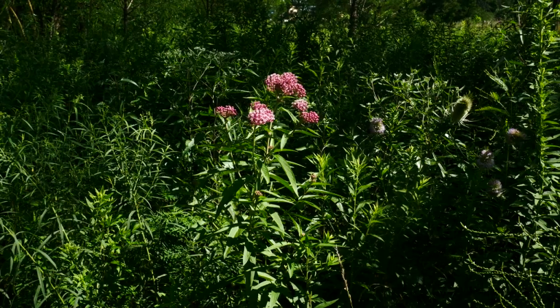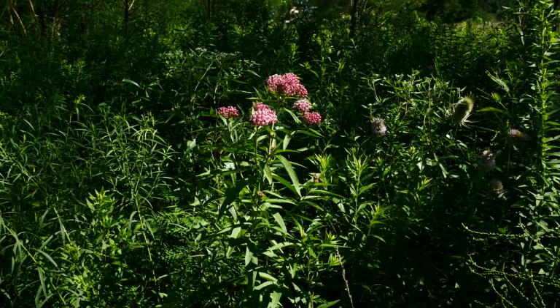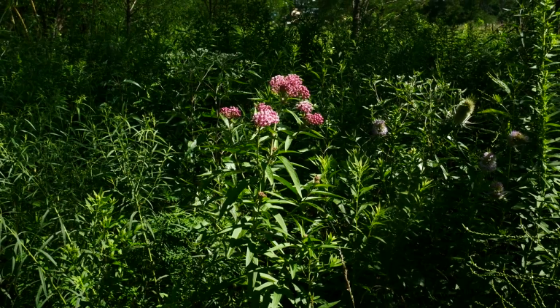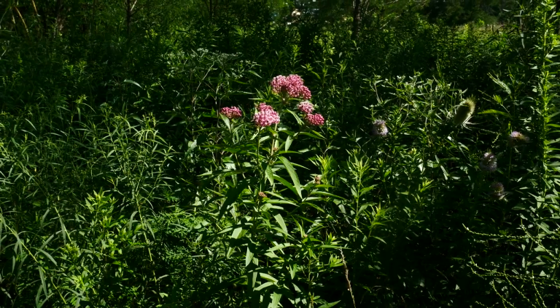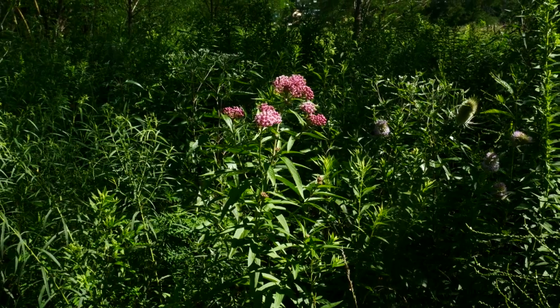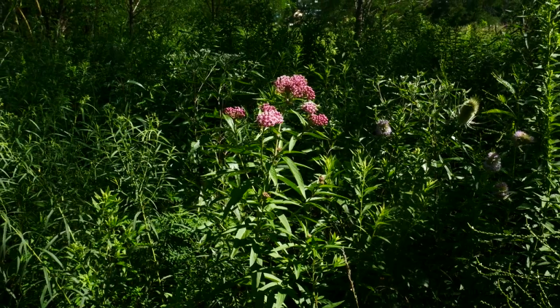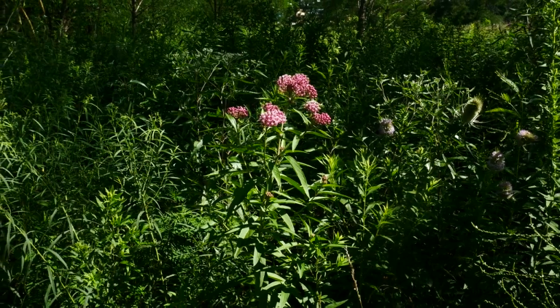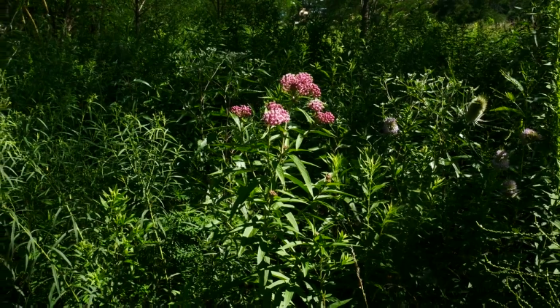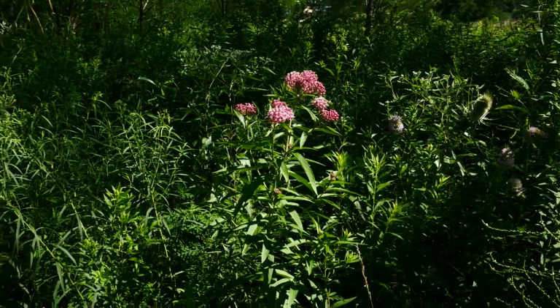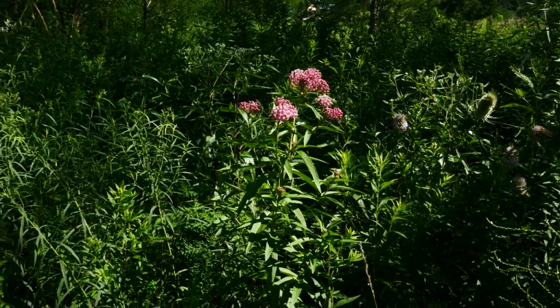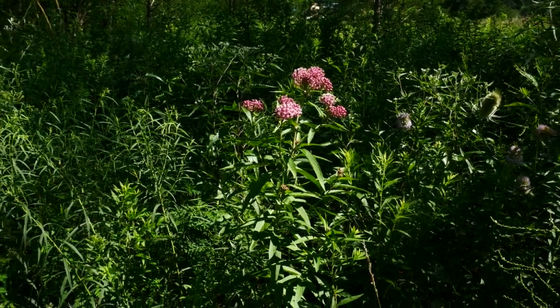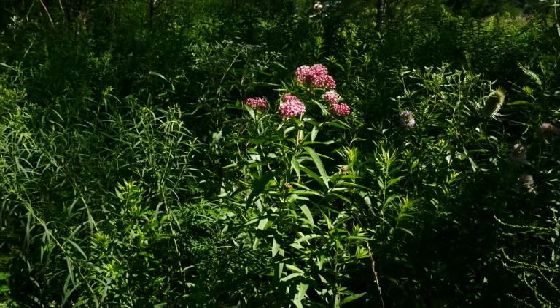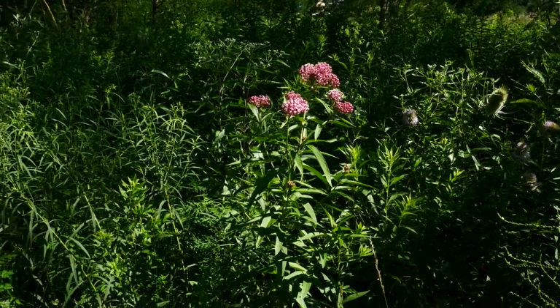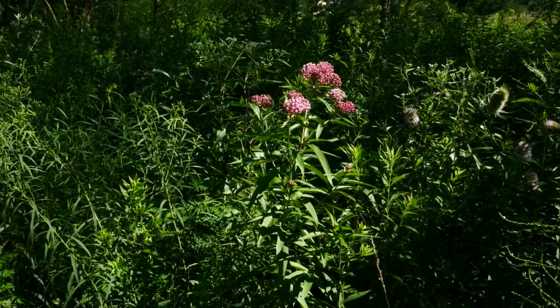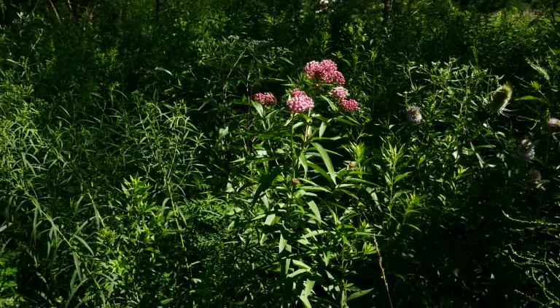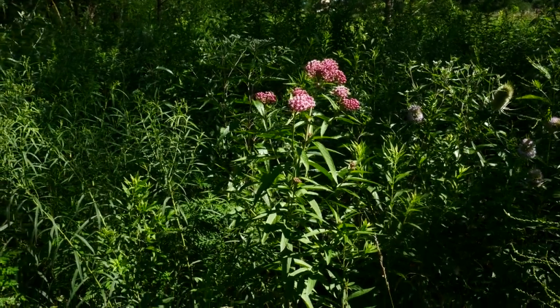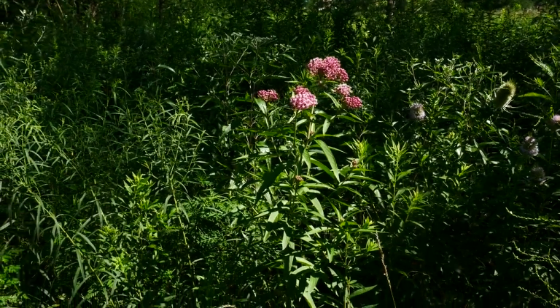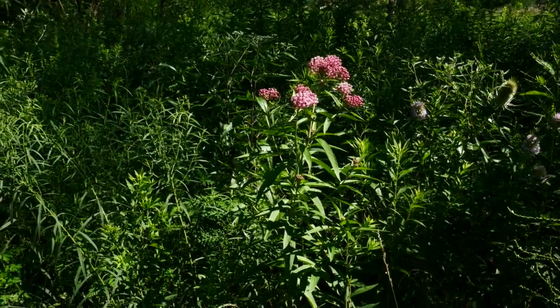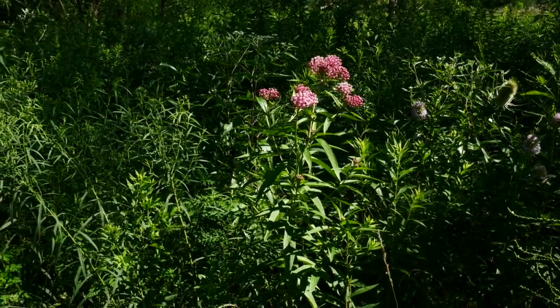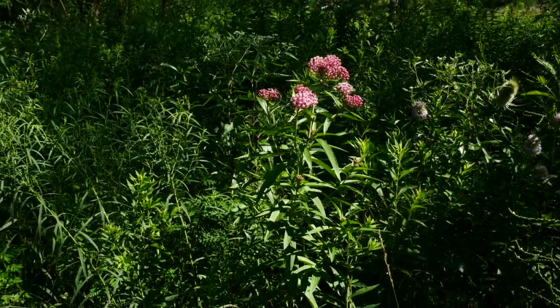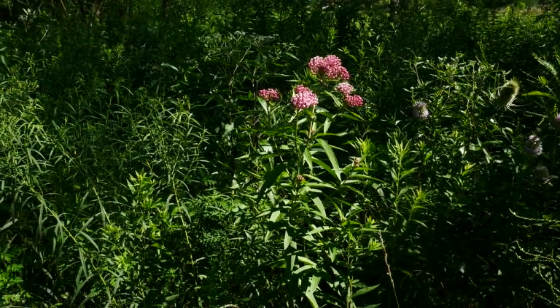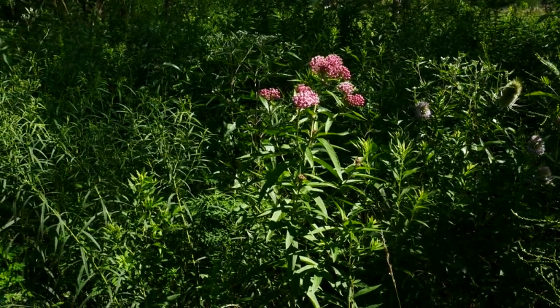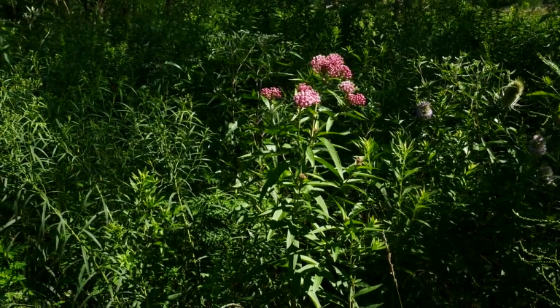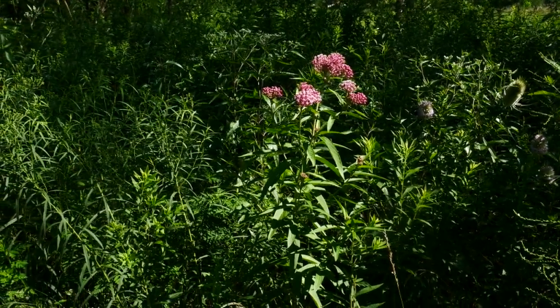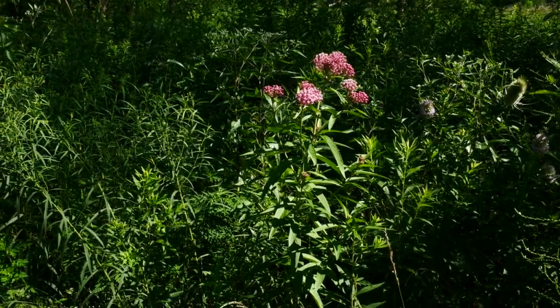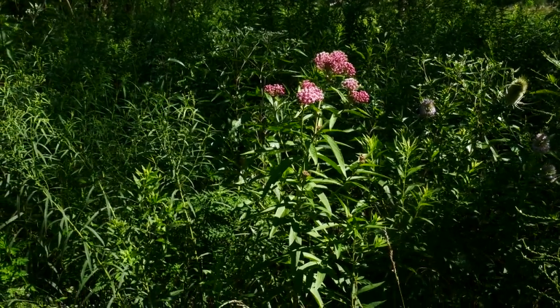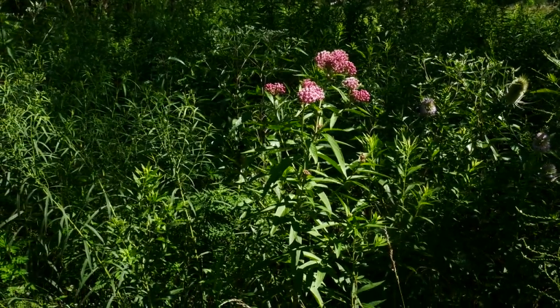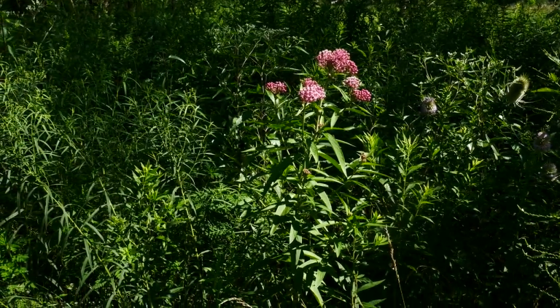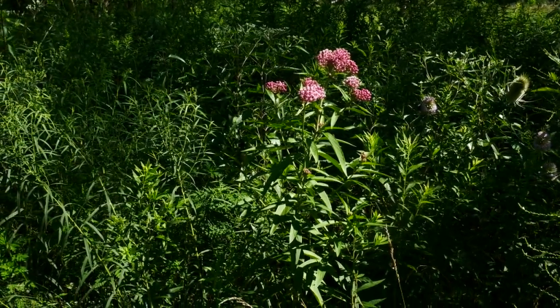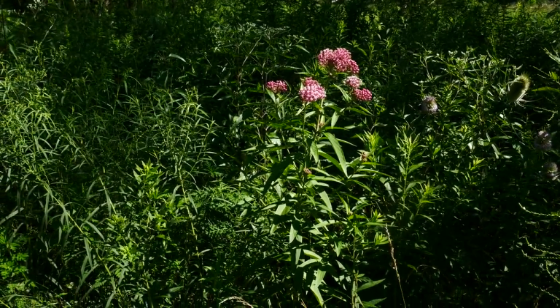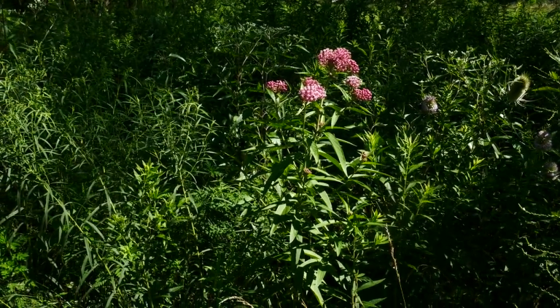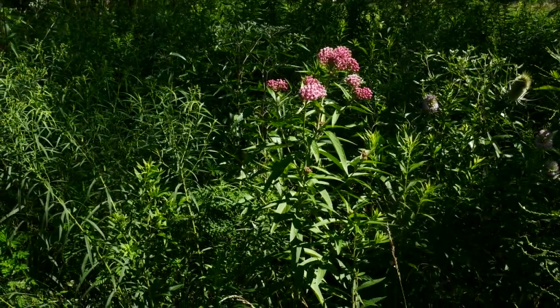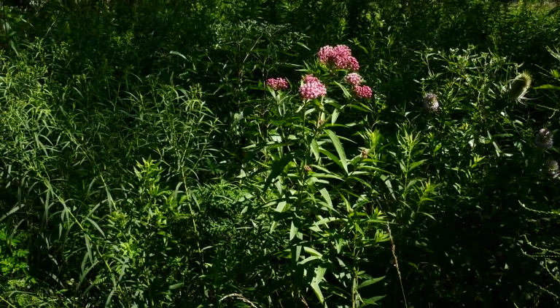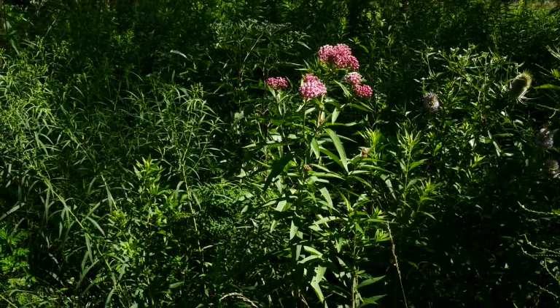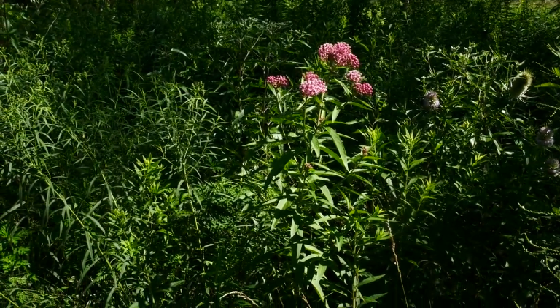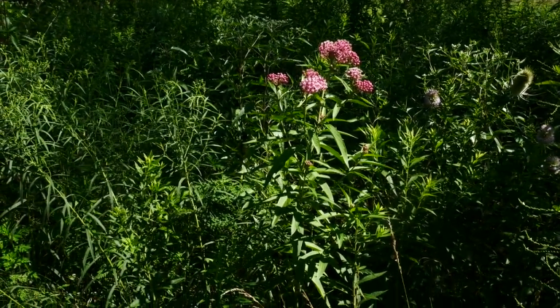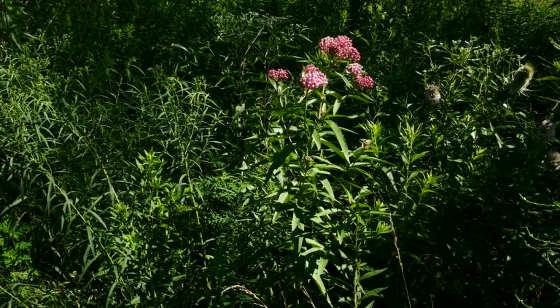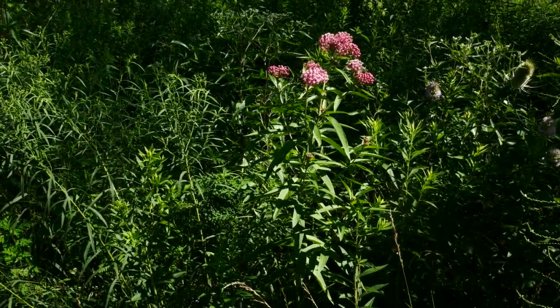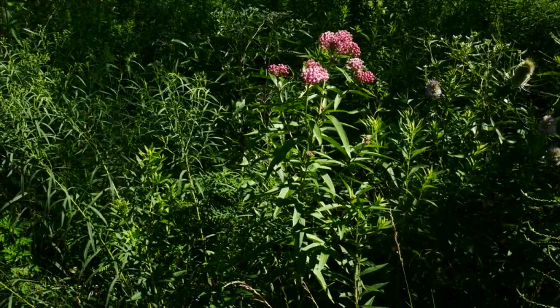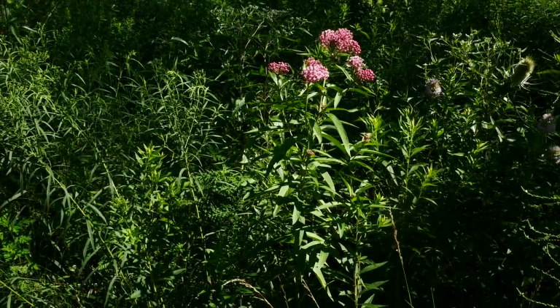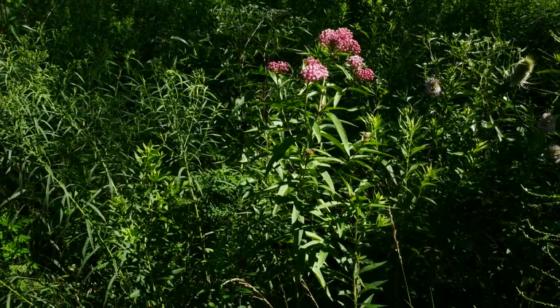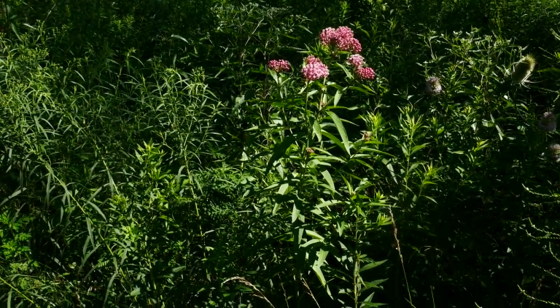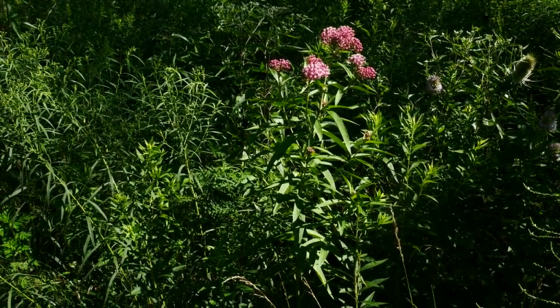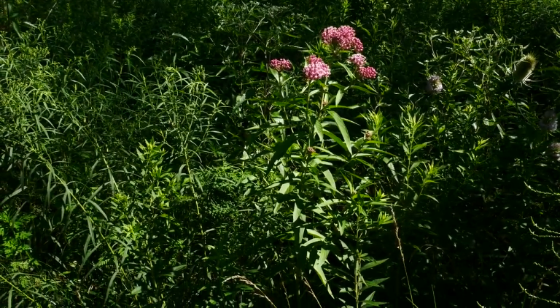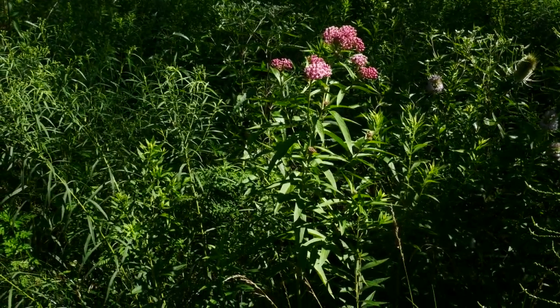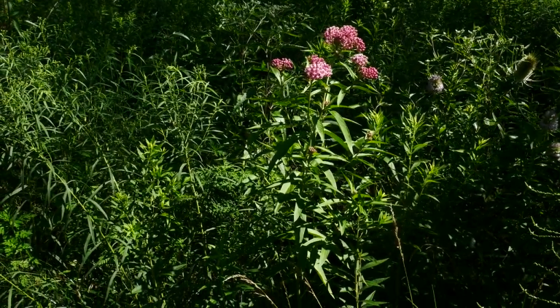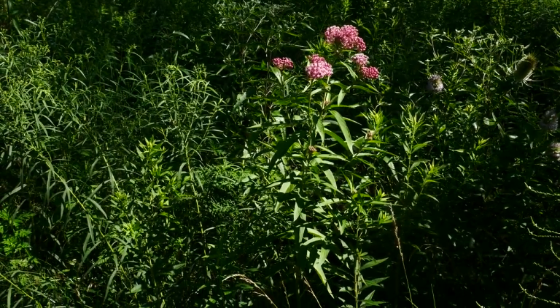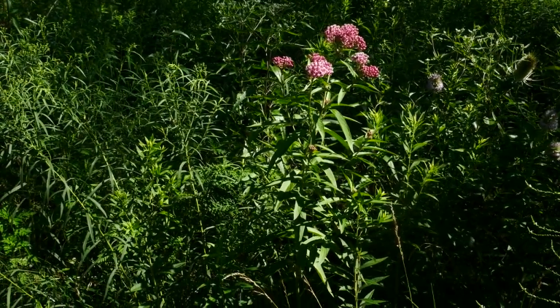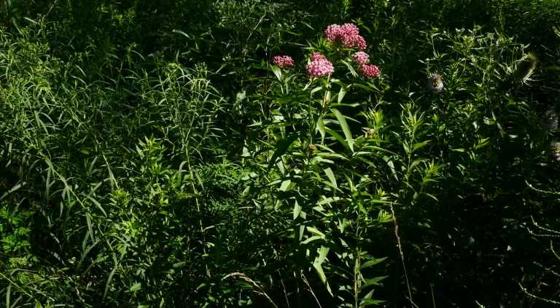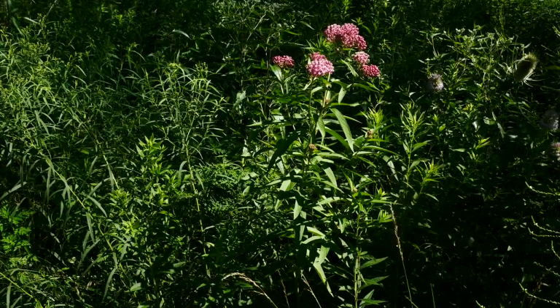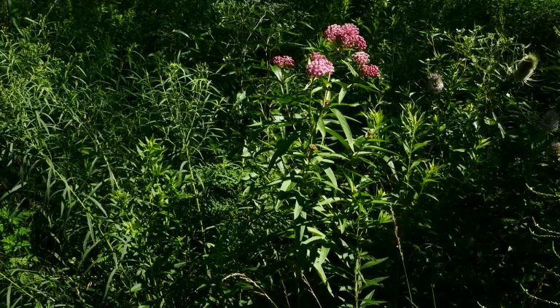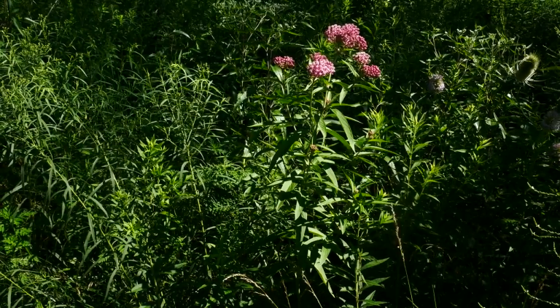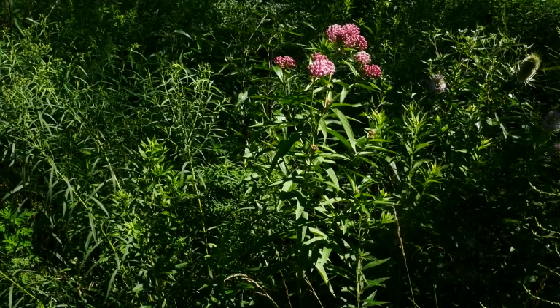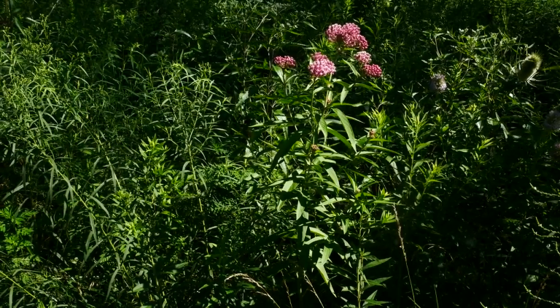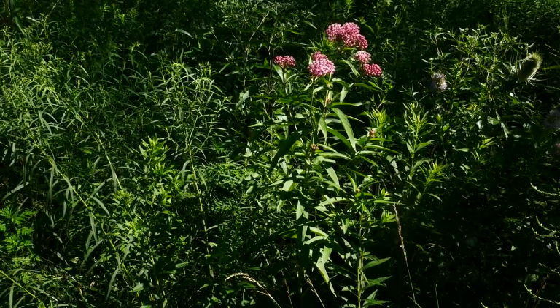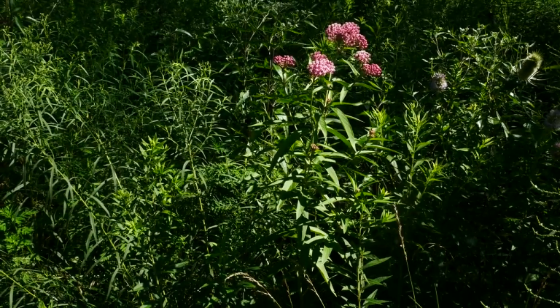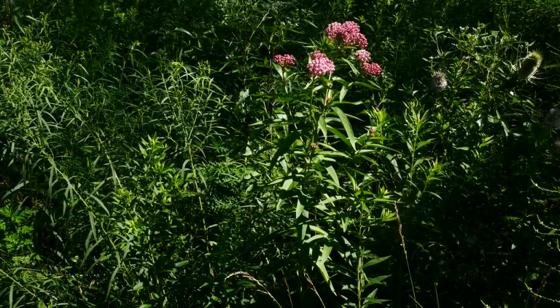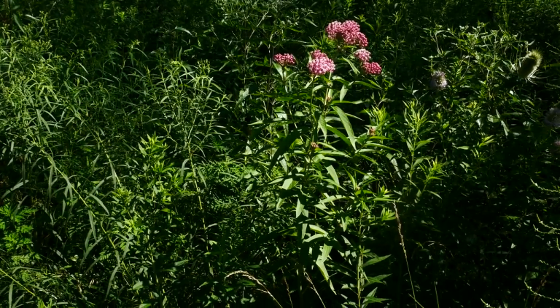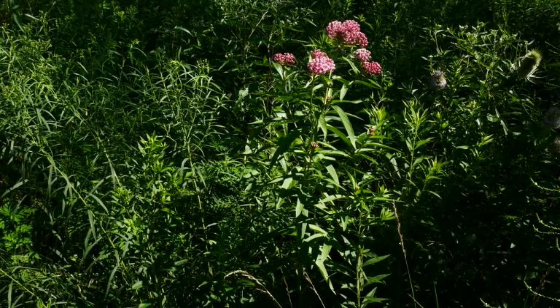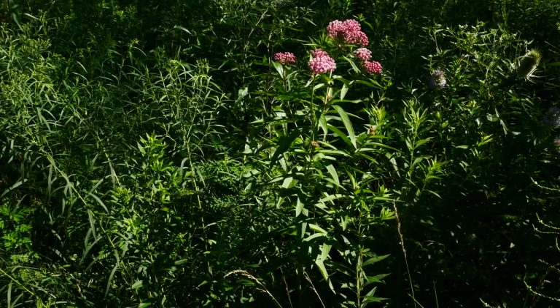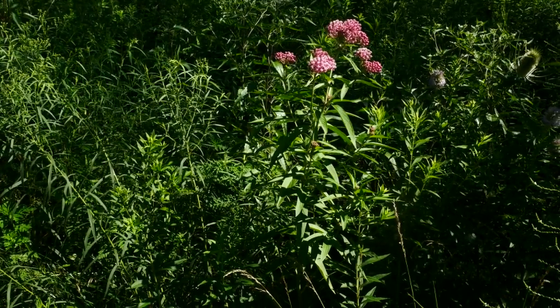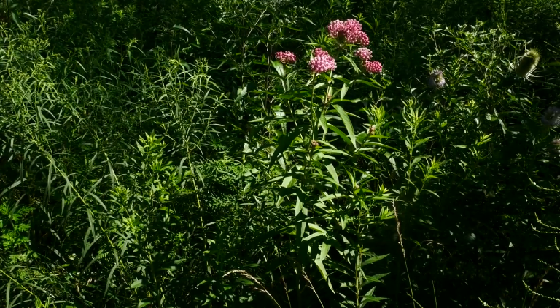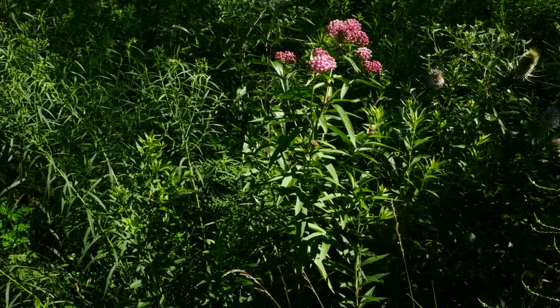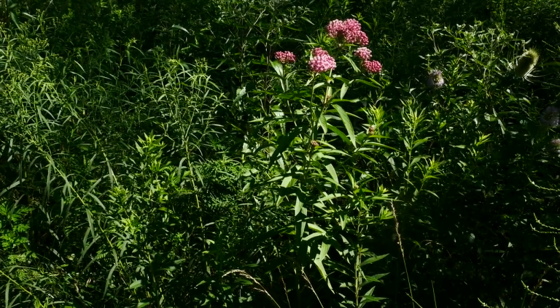So this is Asclepius incarnata, the swamp milkweed.